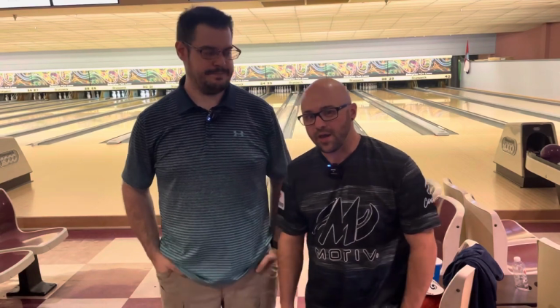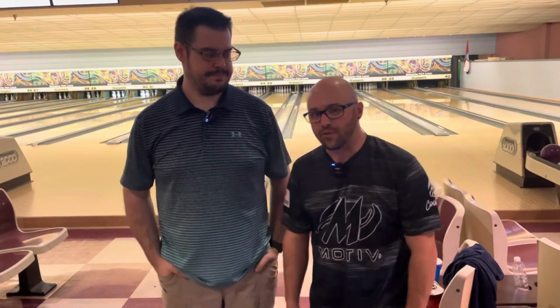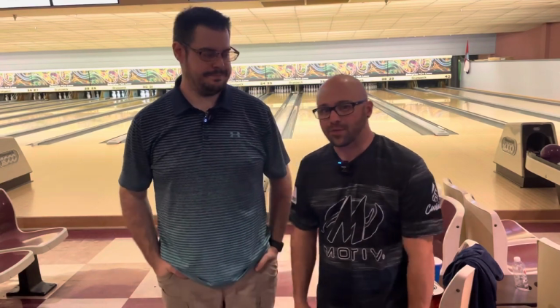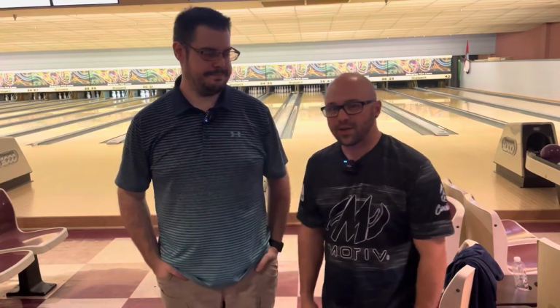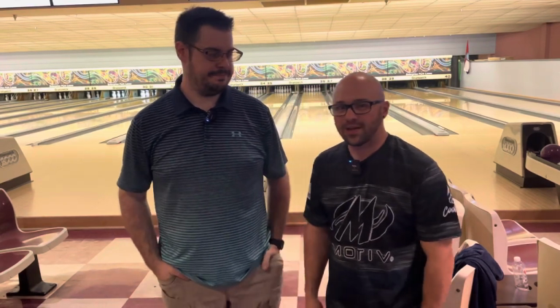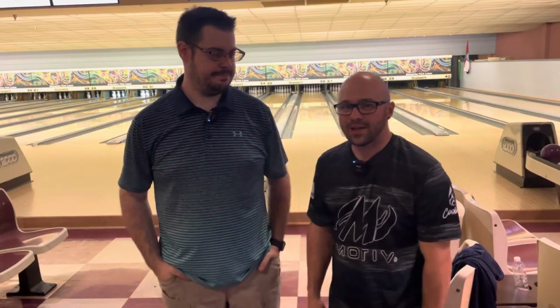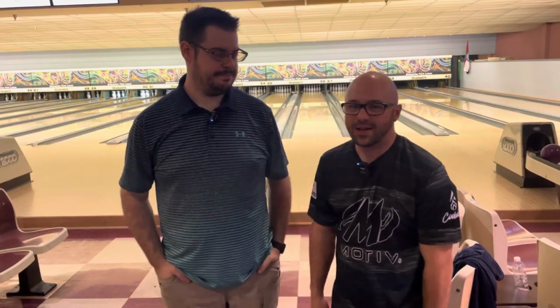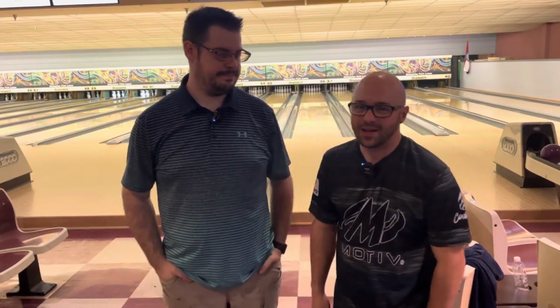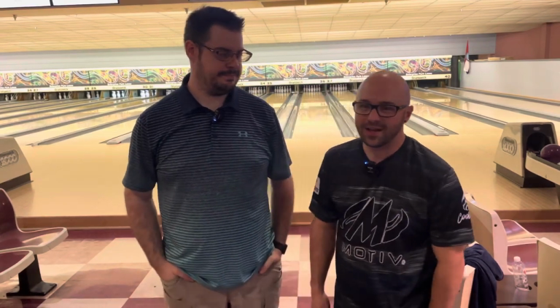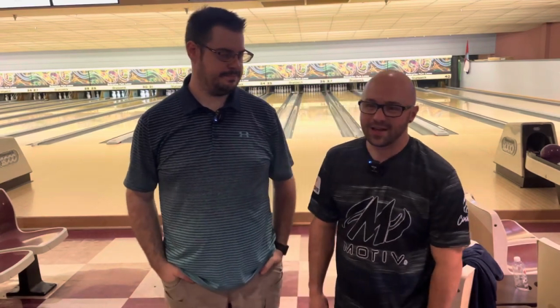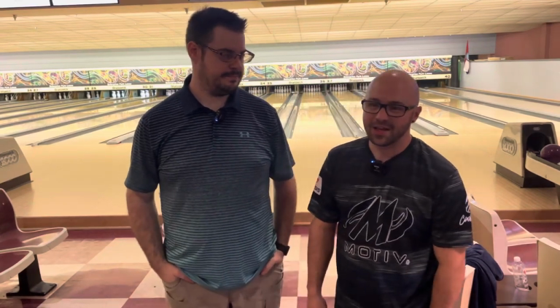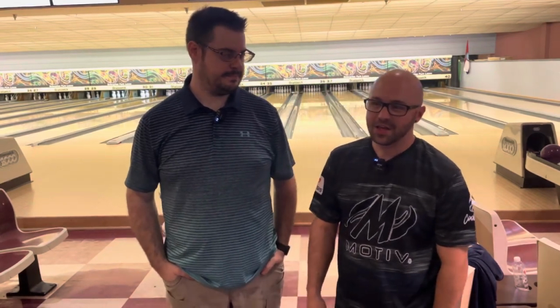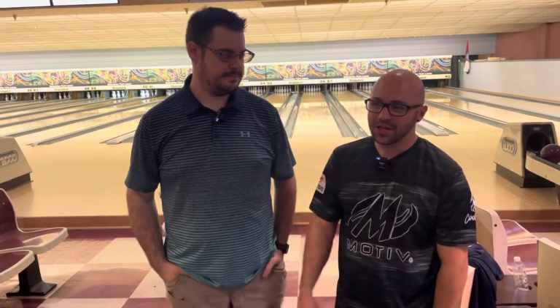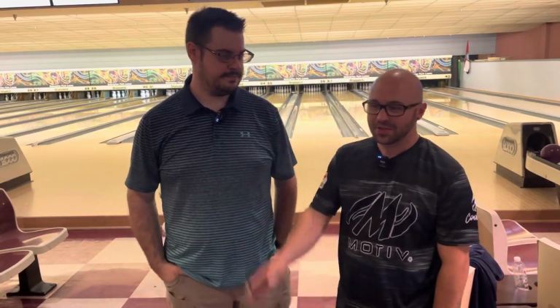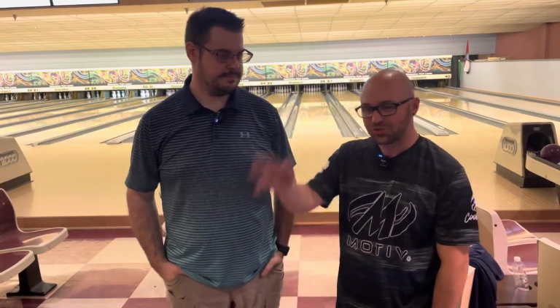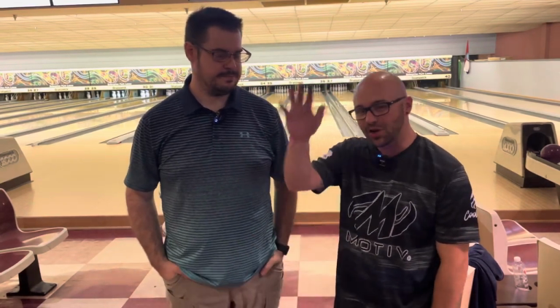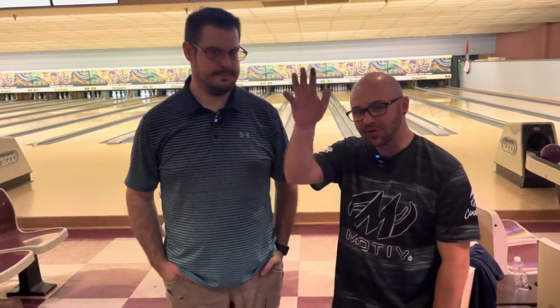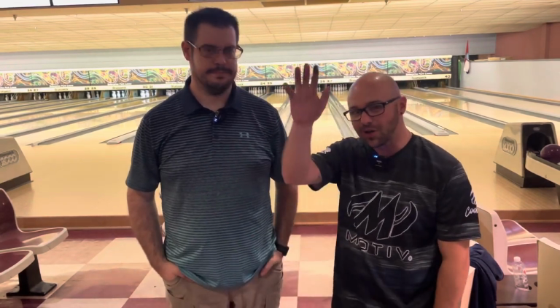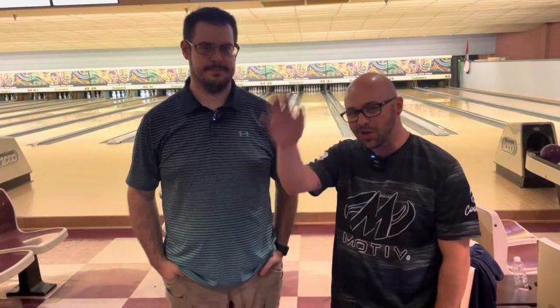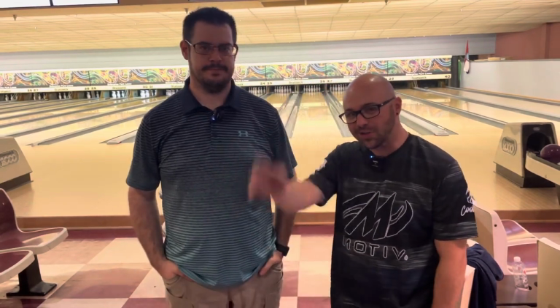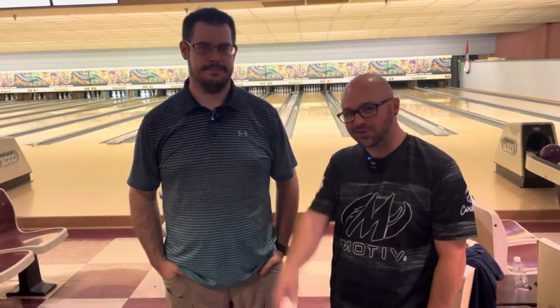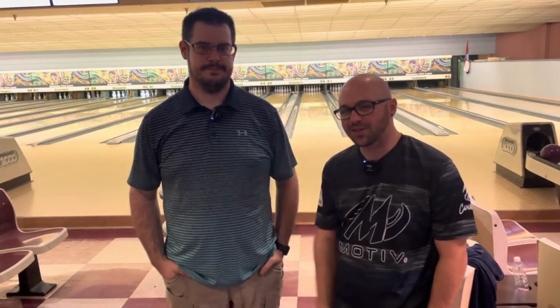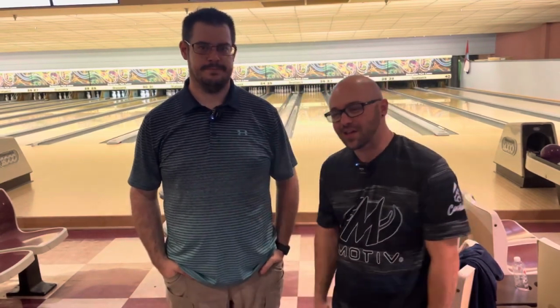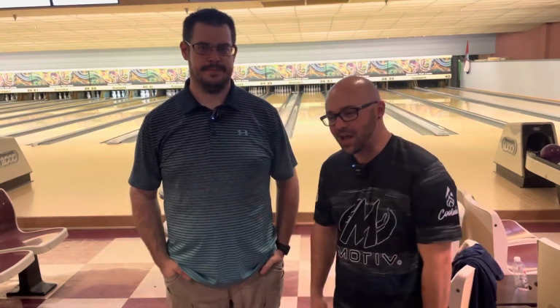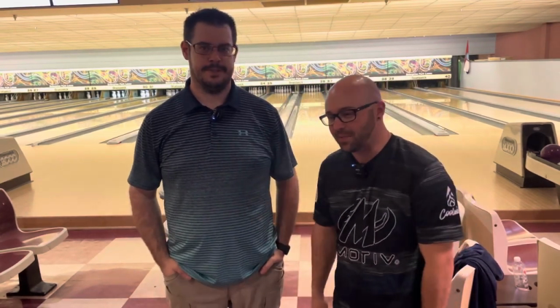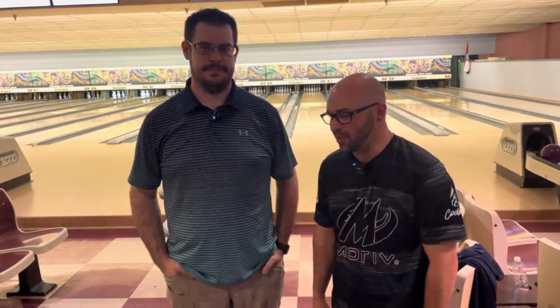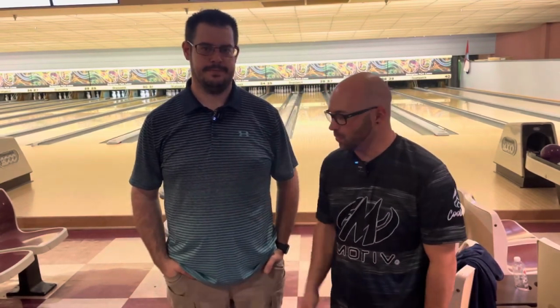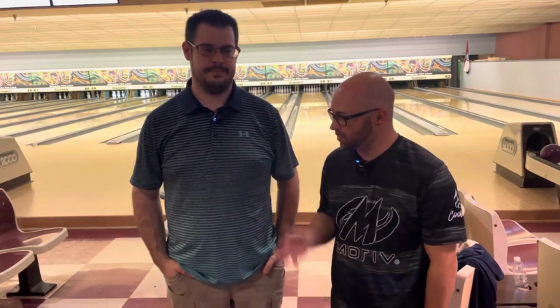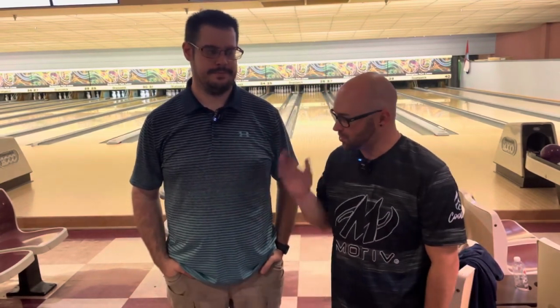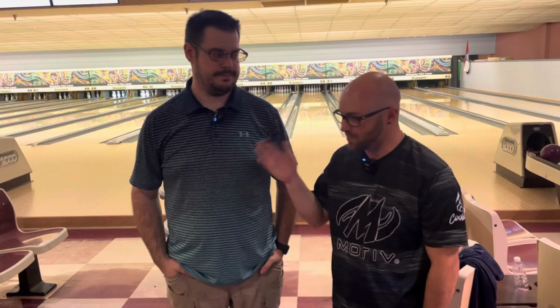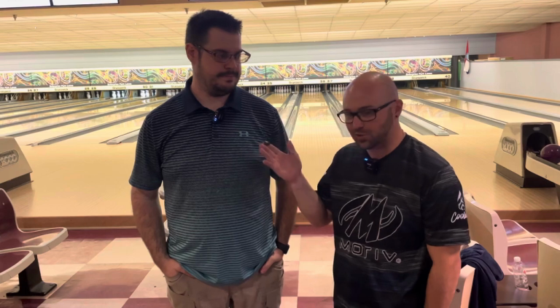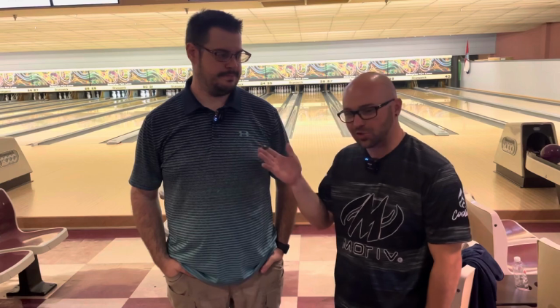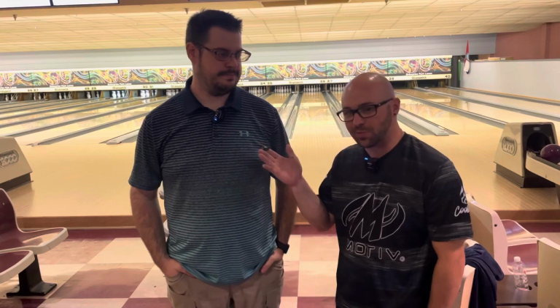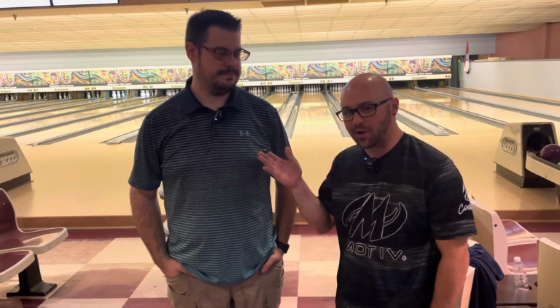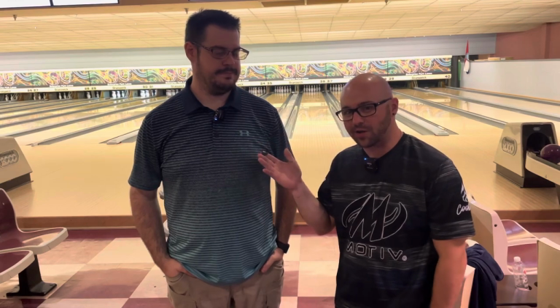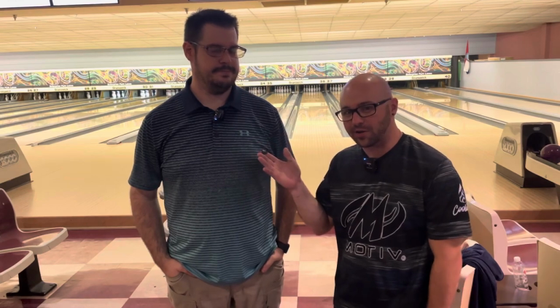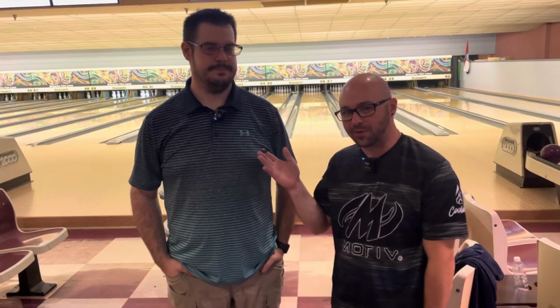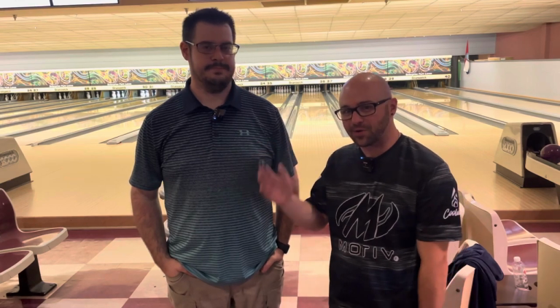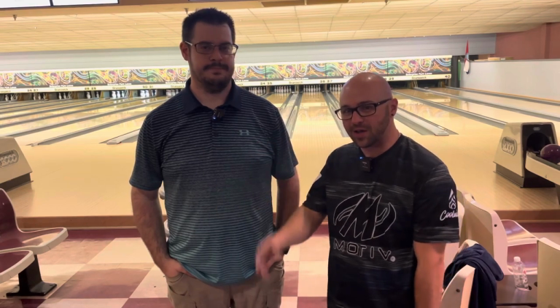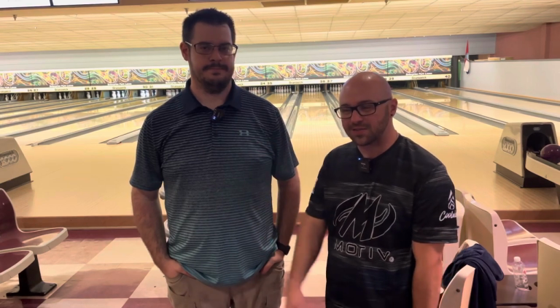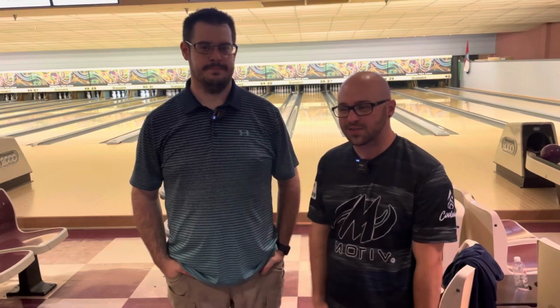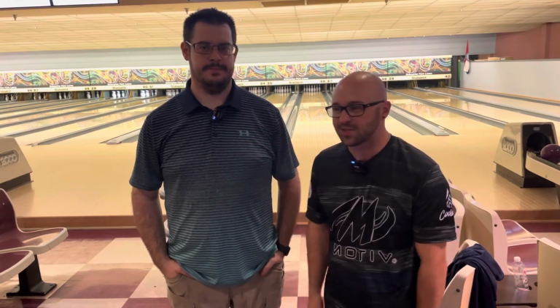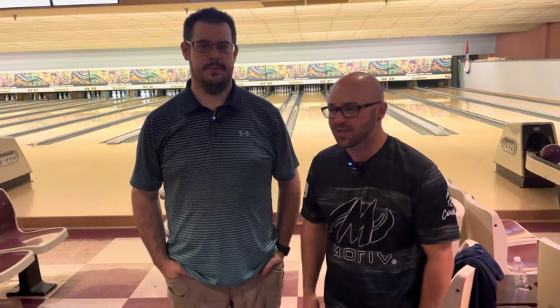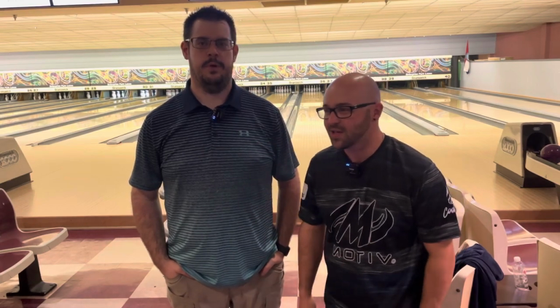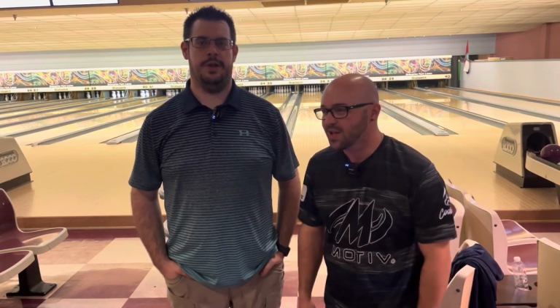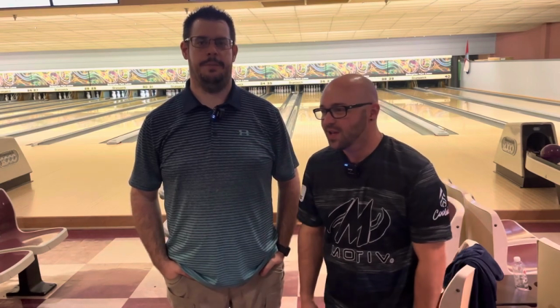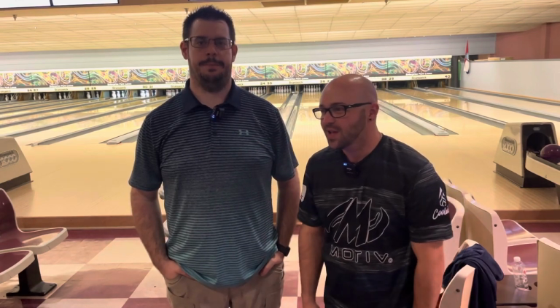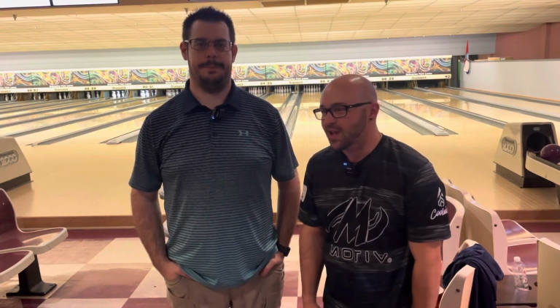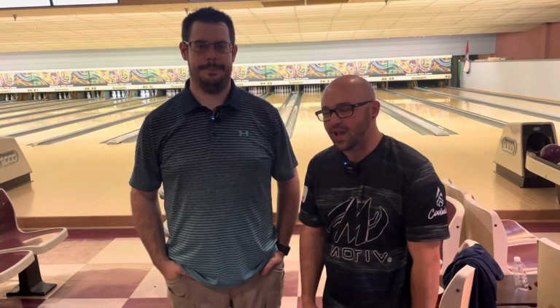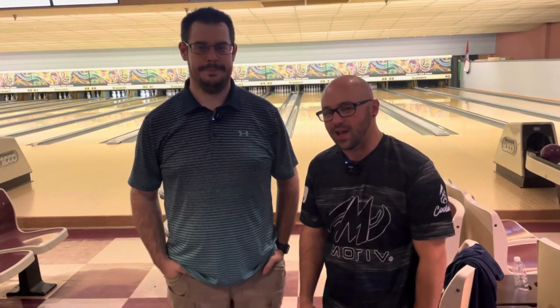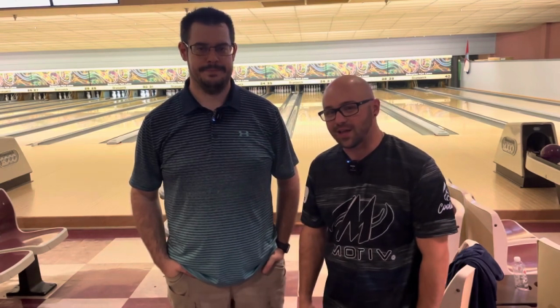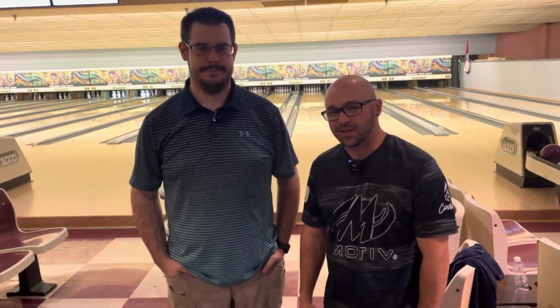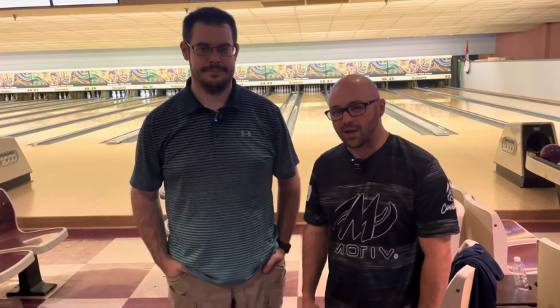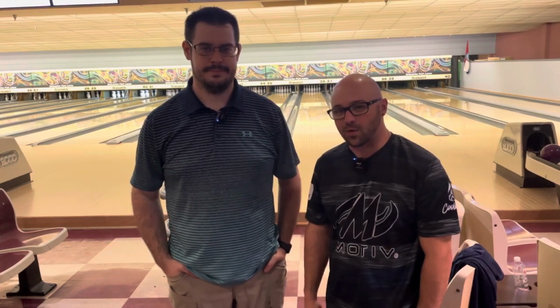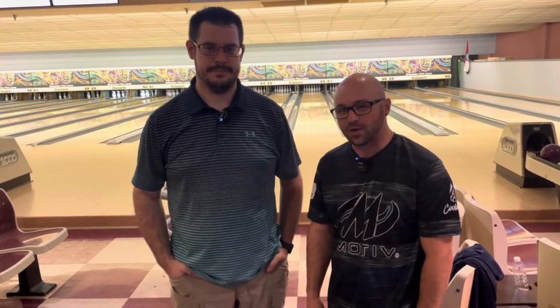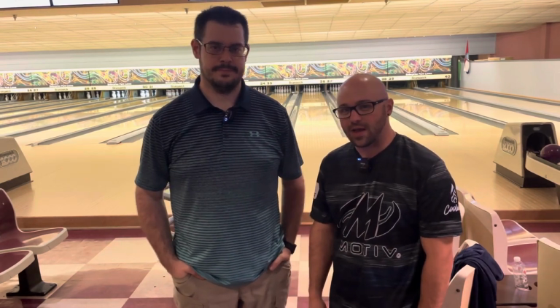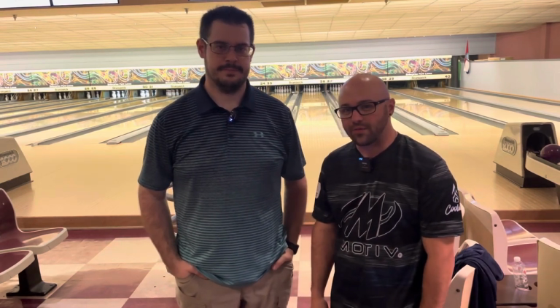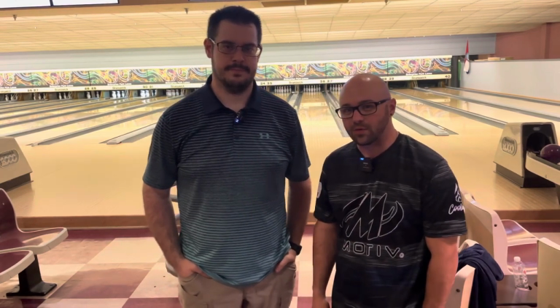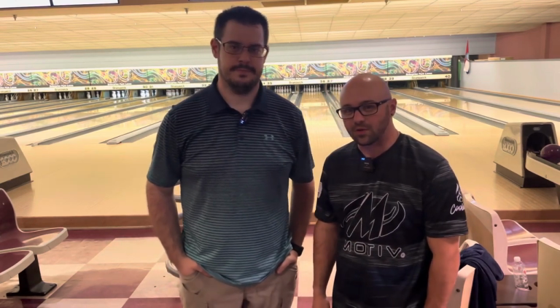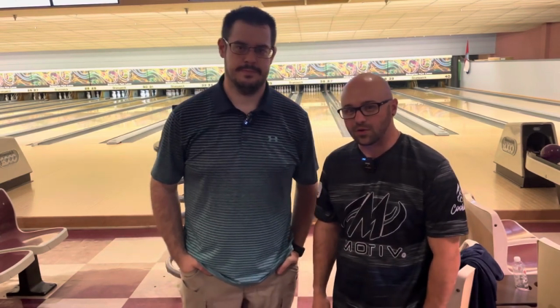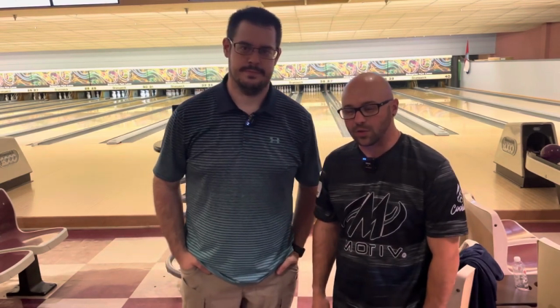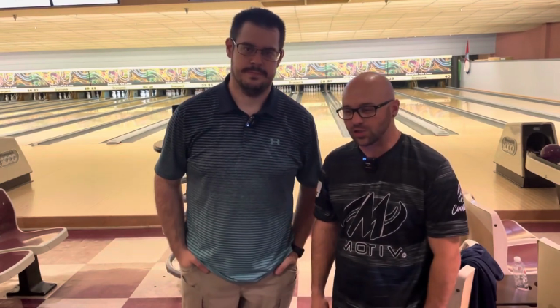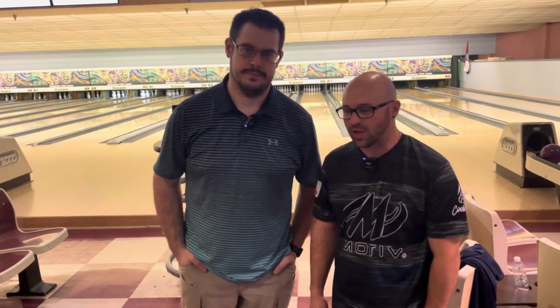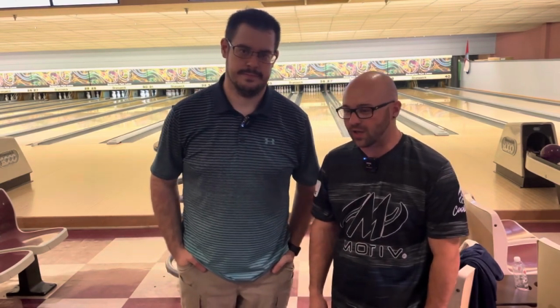Hey everybody, Jonathan Hawes here. I'm here with Mr. Shimwrecker Enterprises. What up? And I want to have a little quick chat.